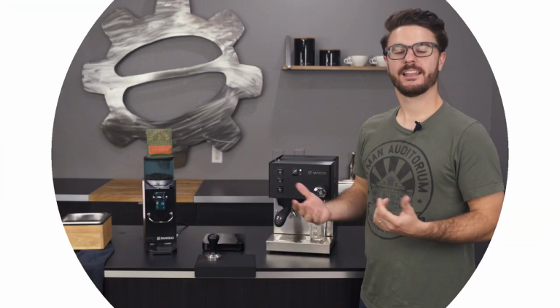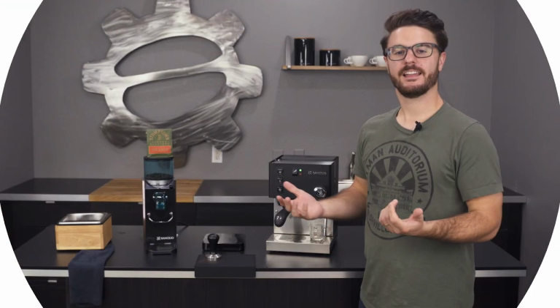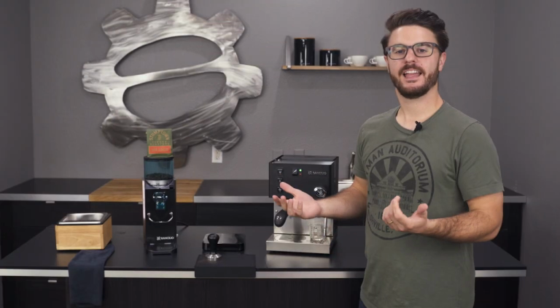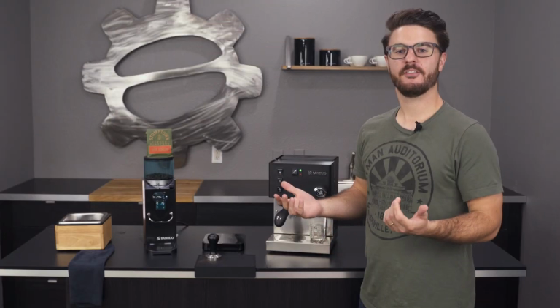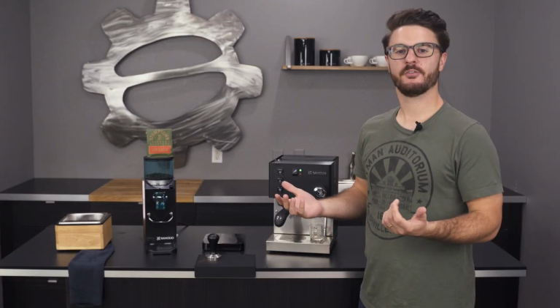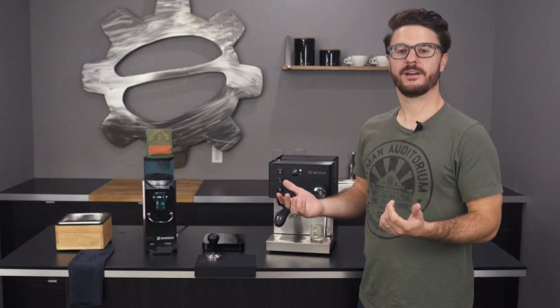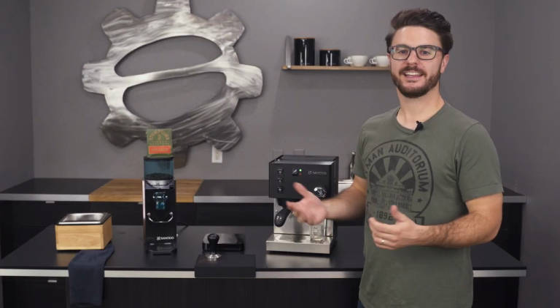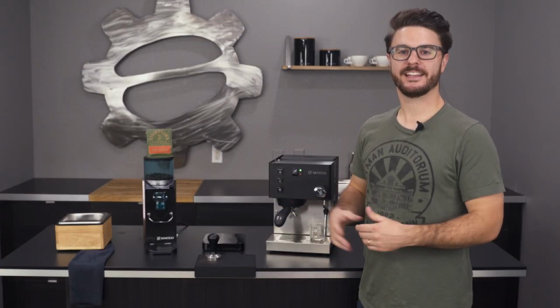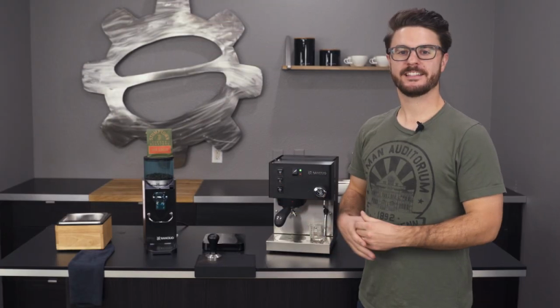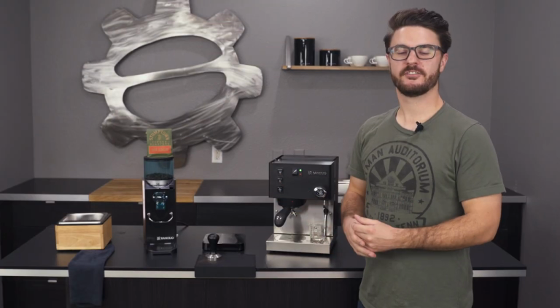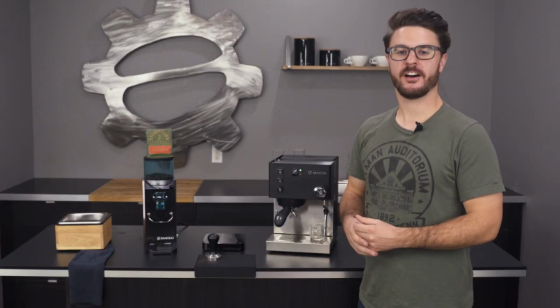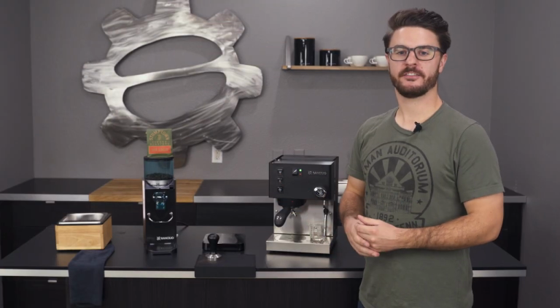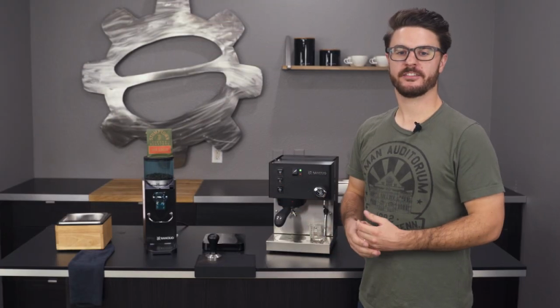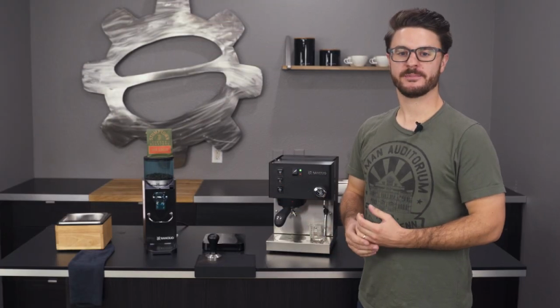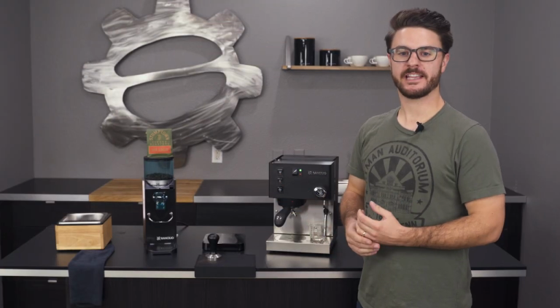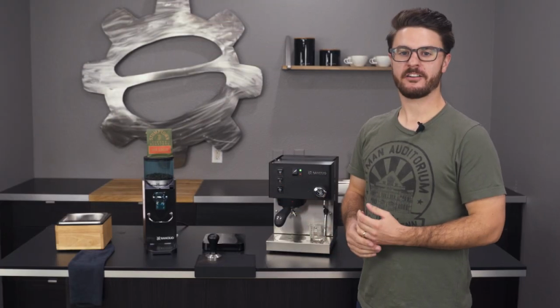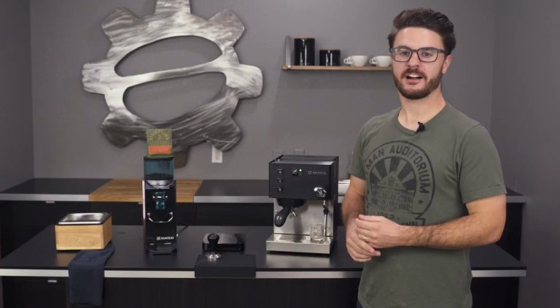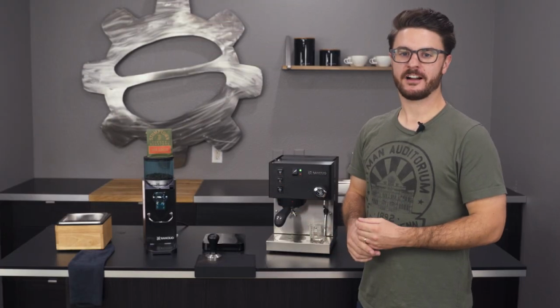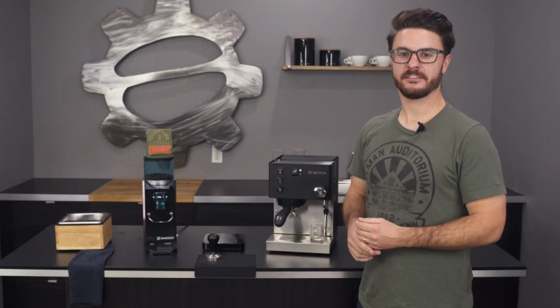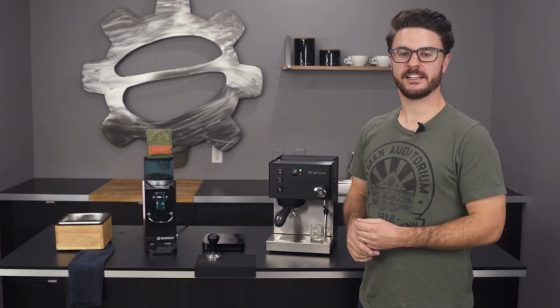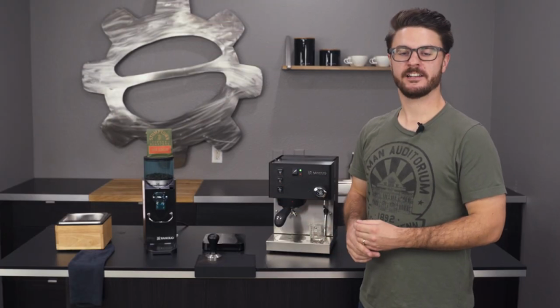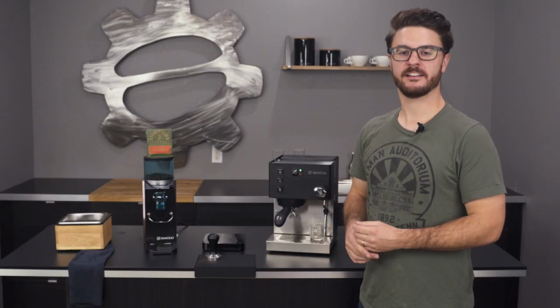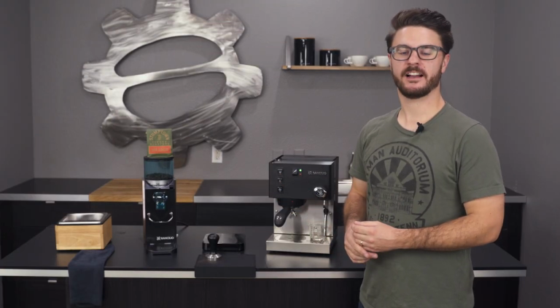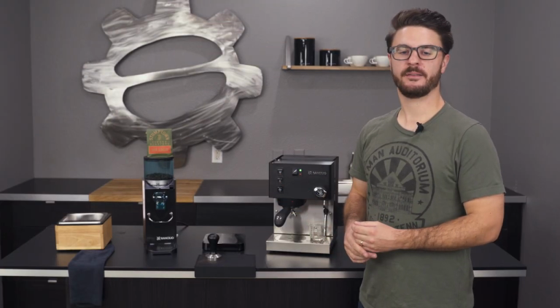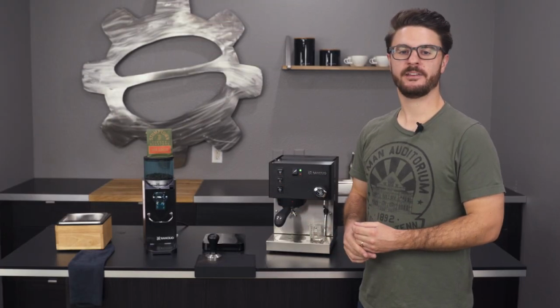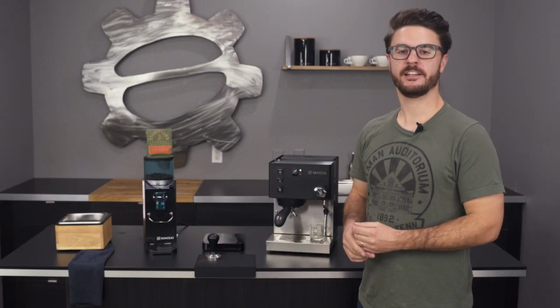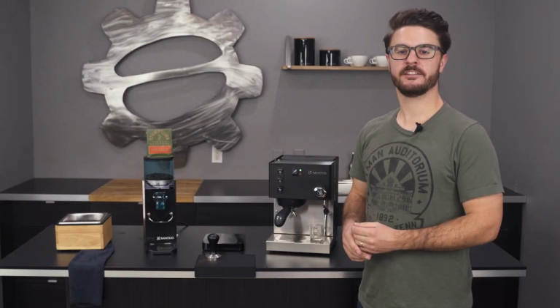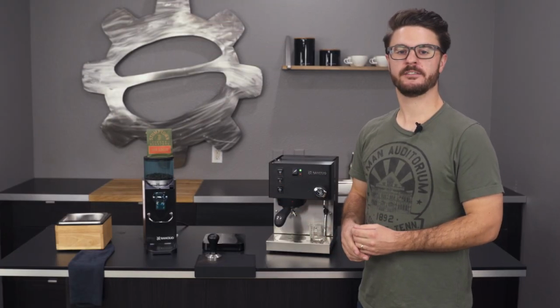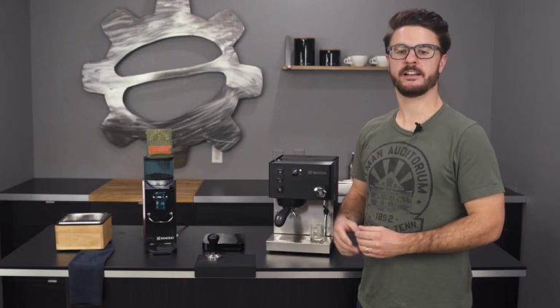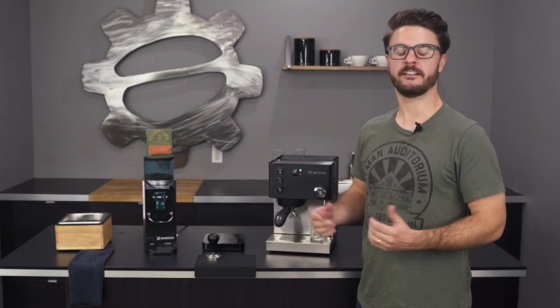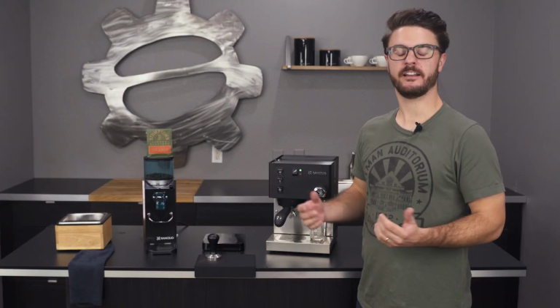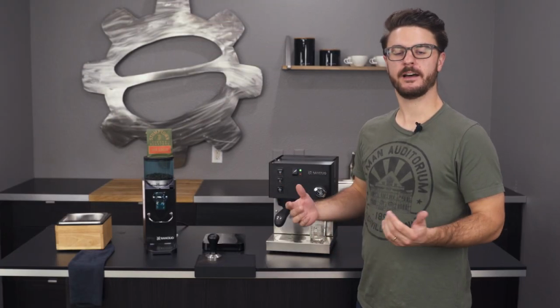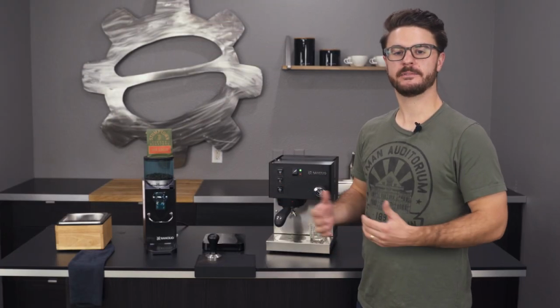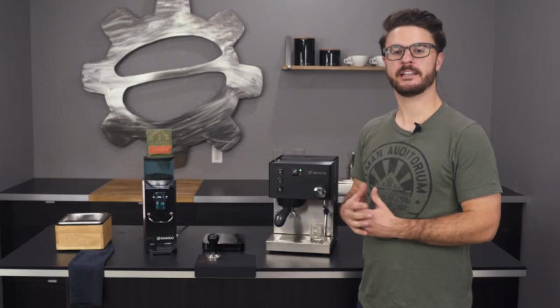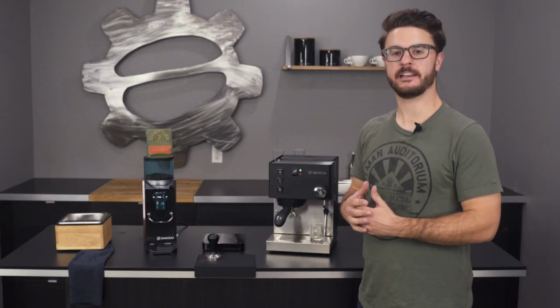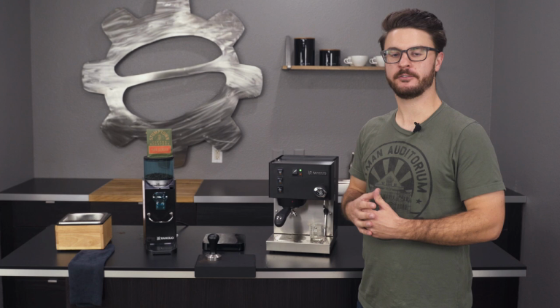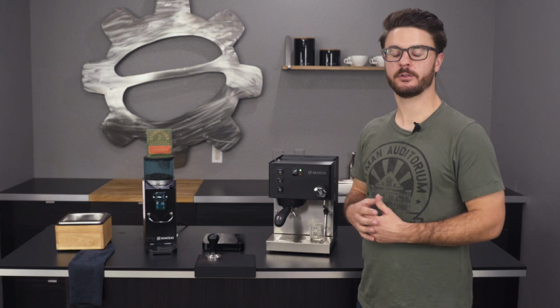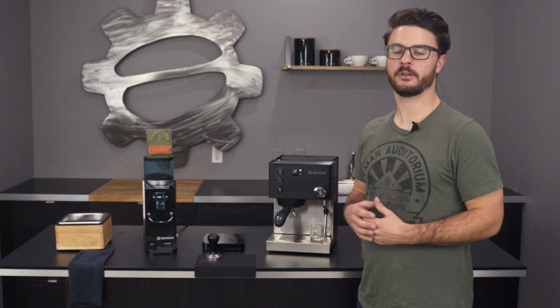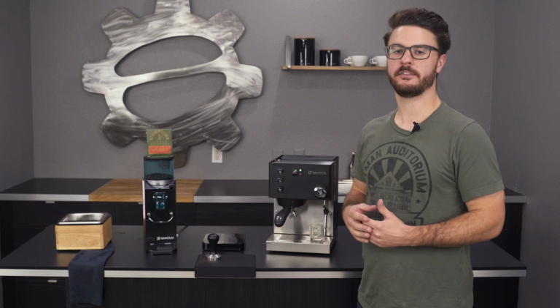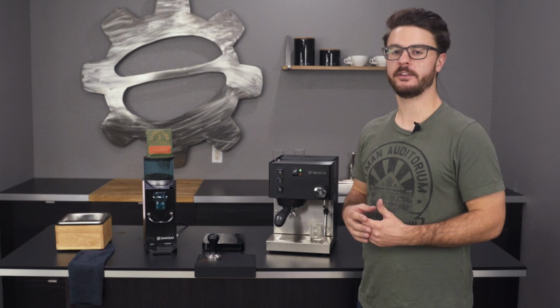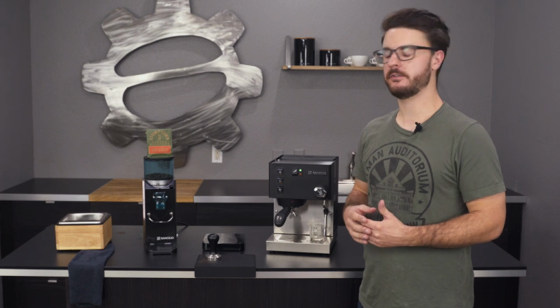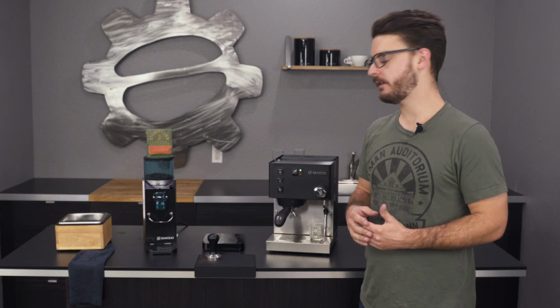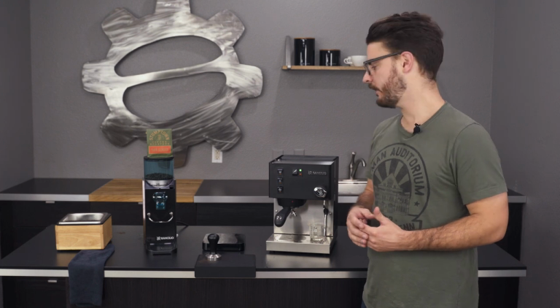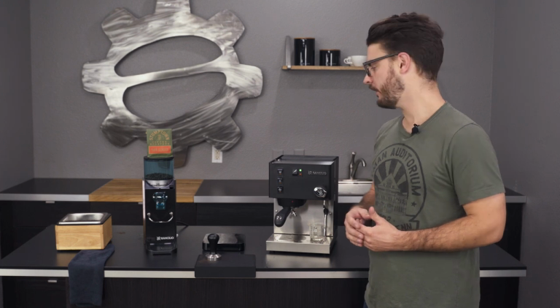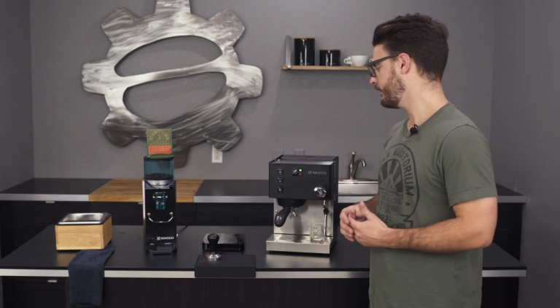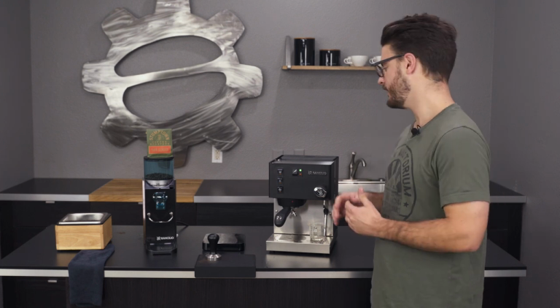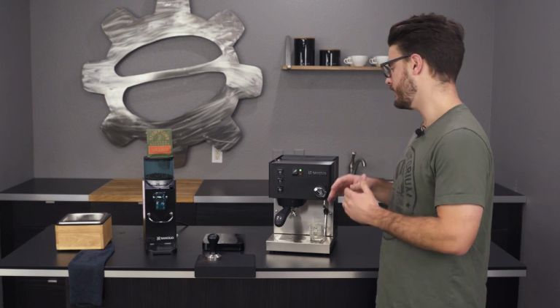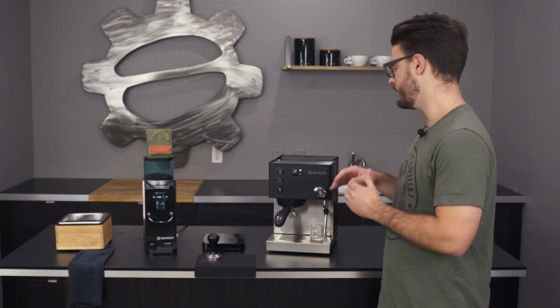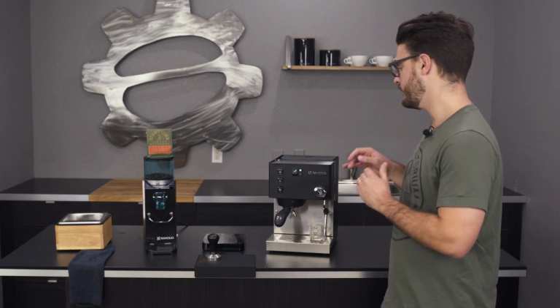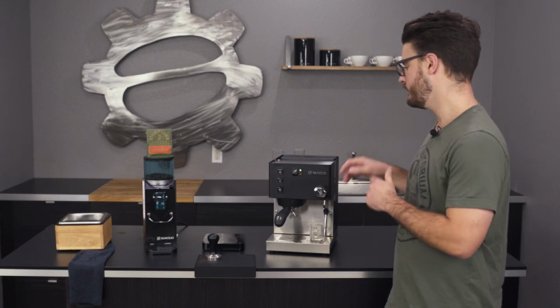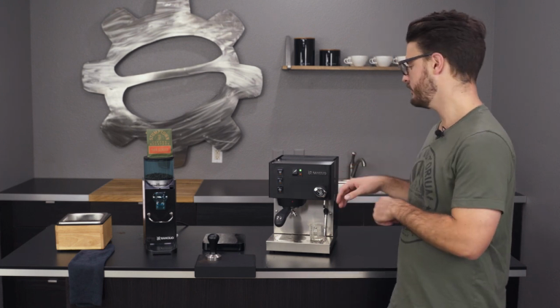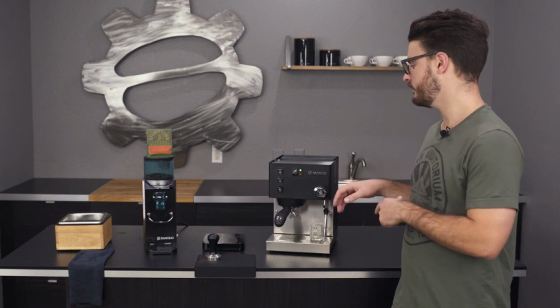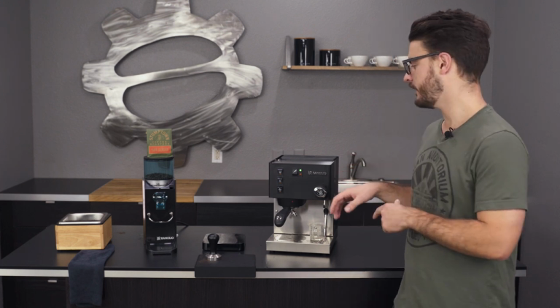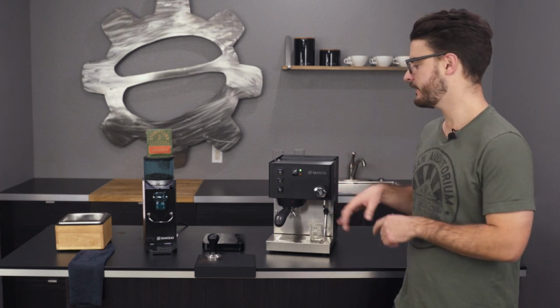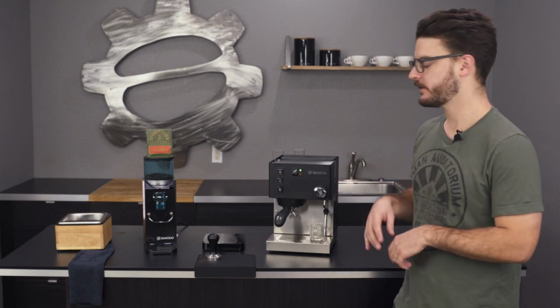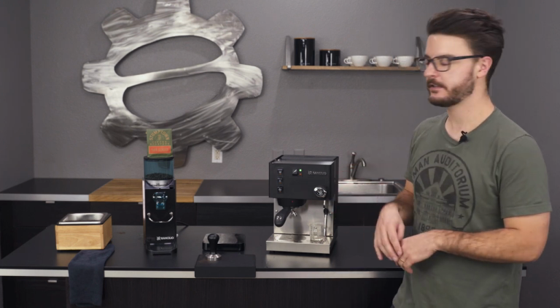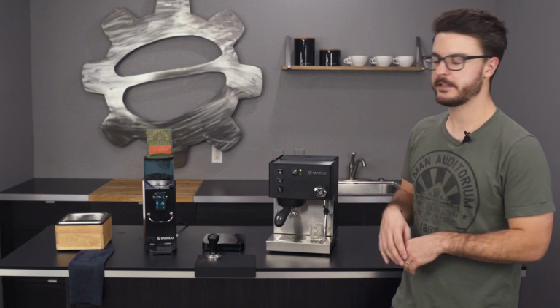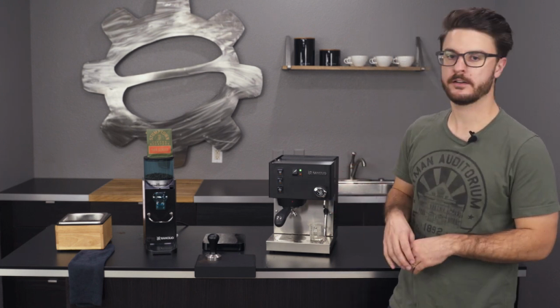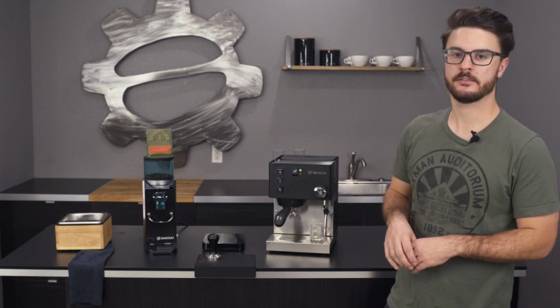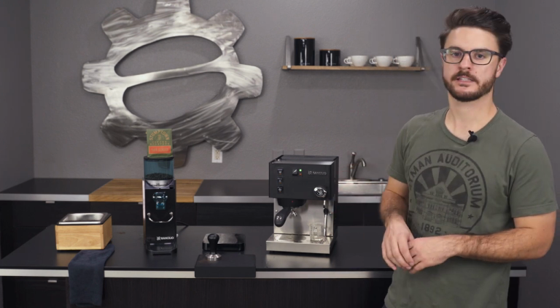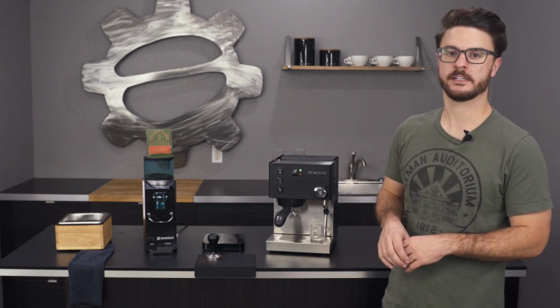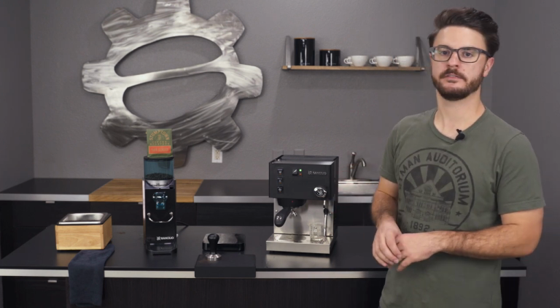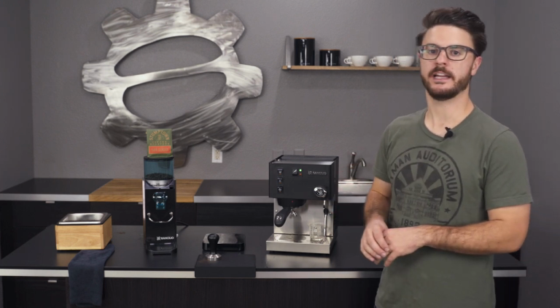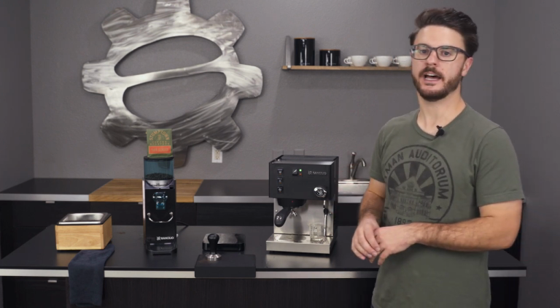Hey everybody, it's John from Seattle Coffee Gear. I'm here doing an updated crew review on the new Ranchilio Sylvia.